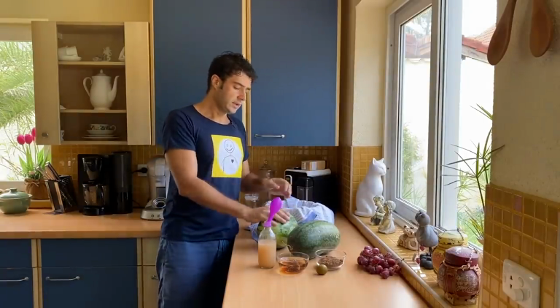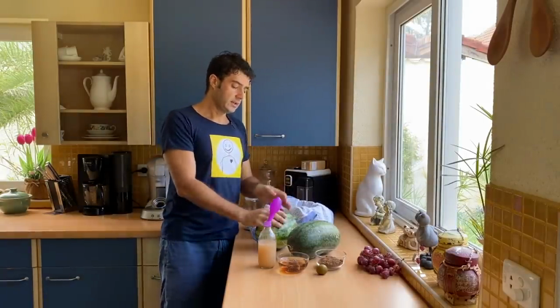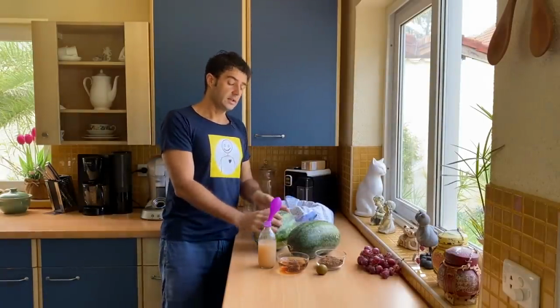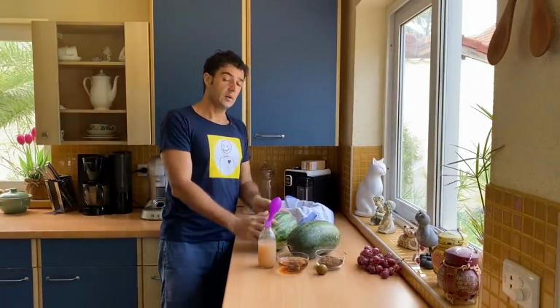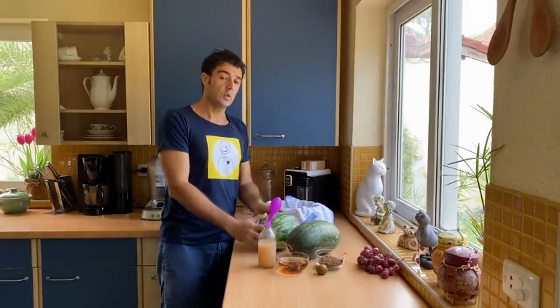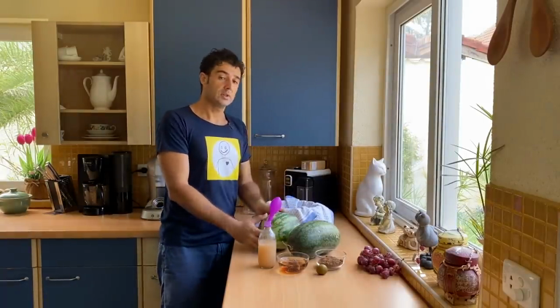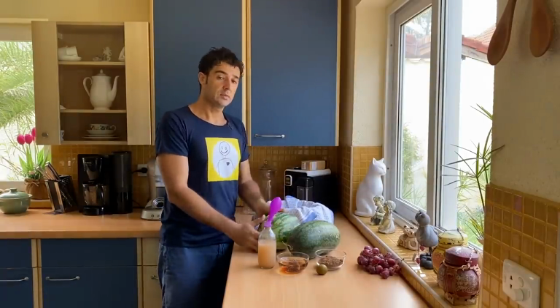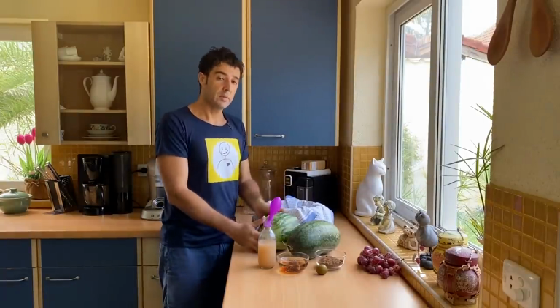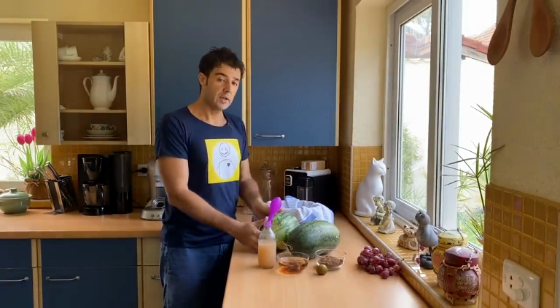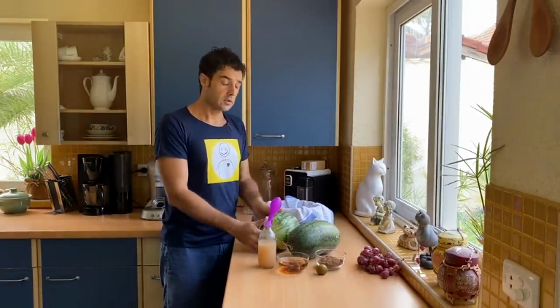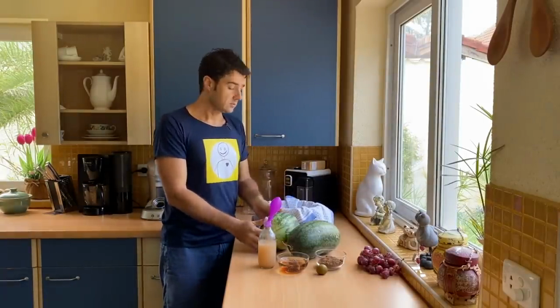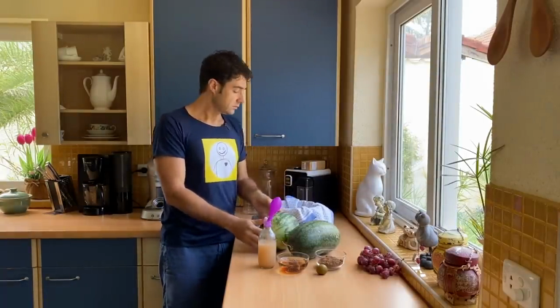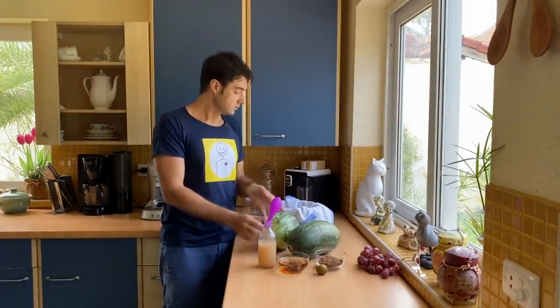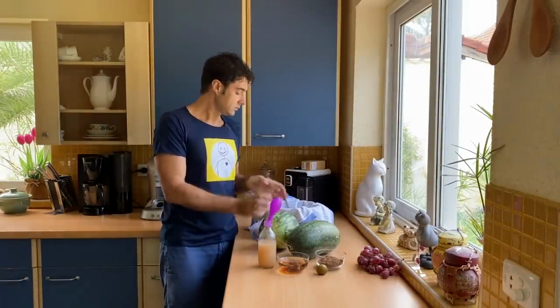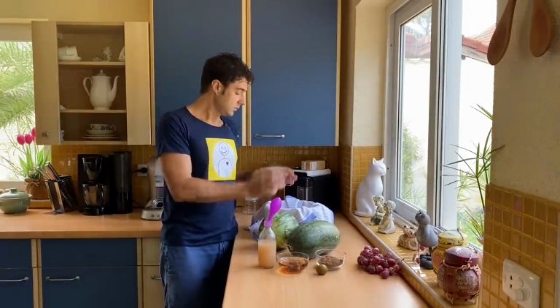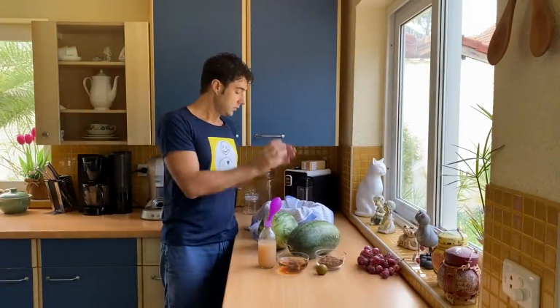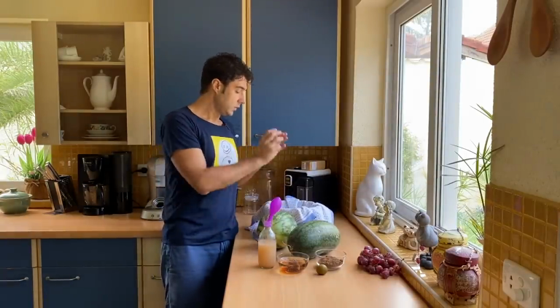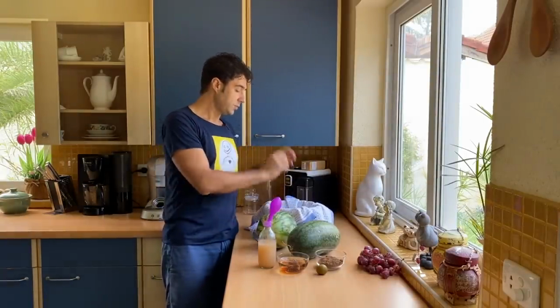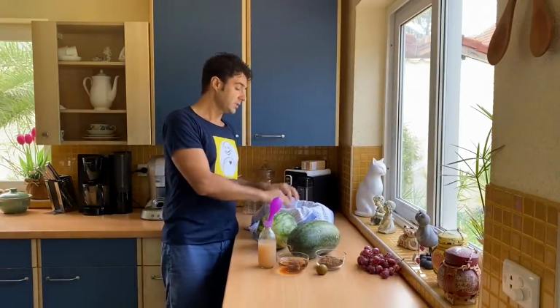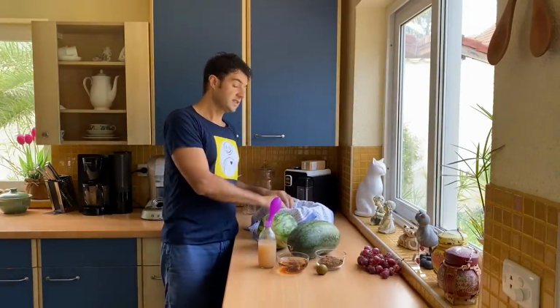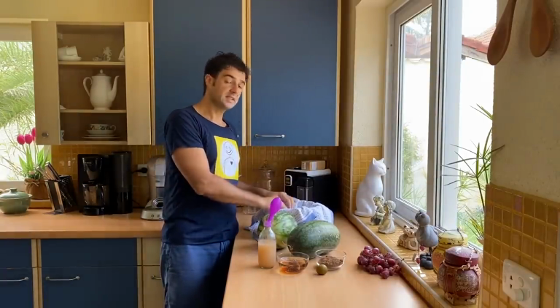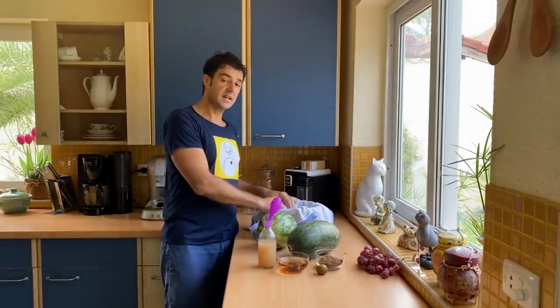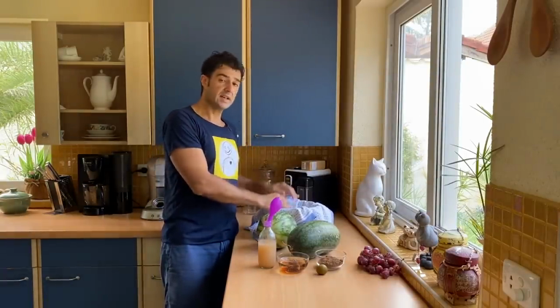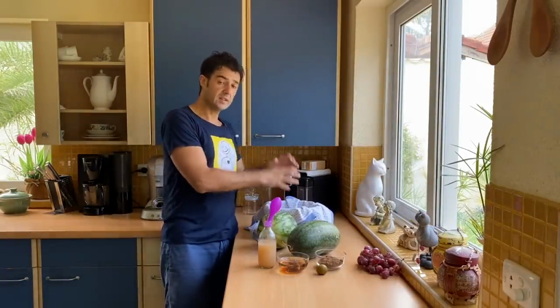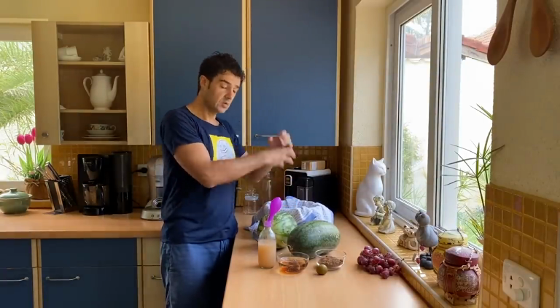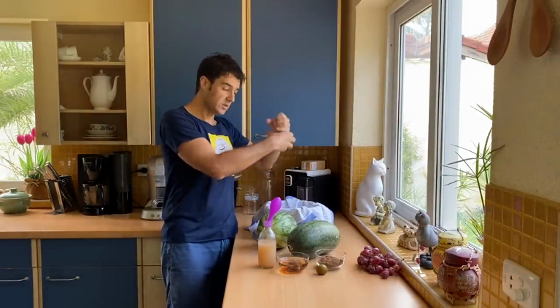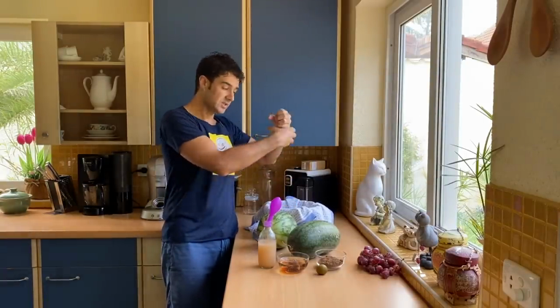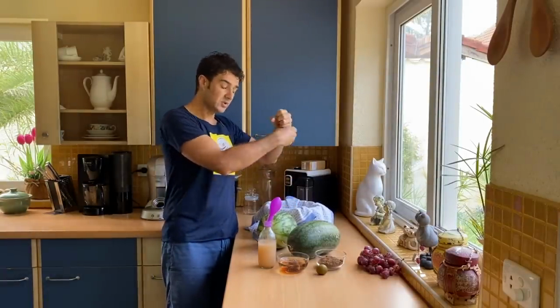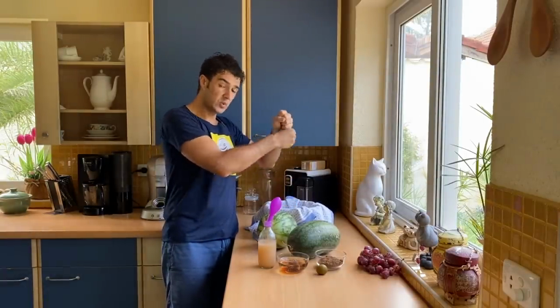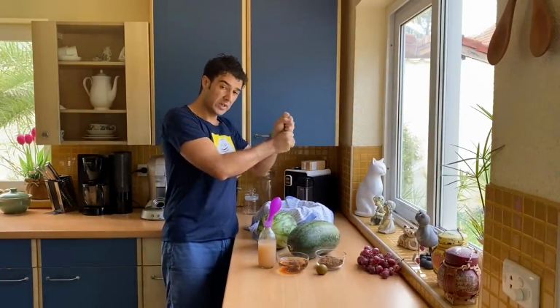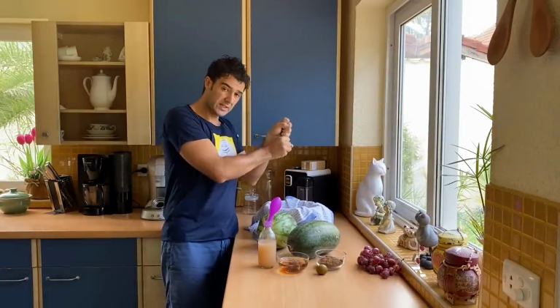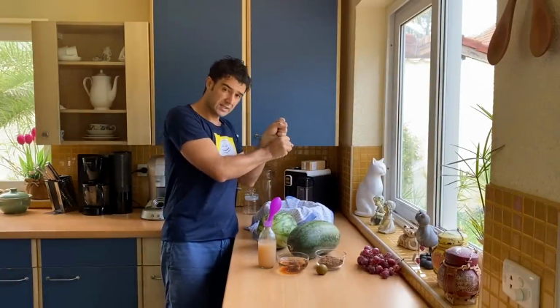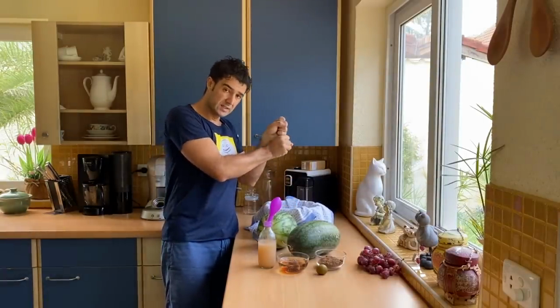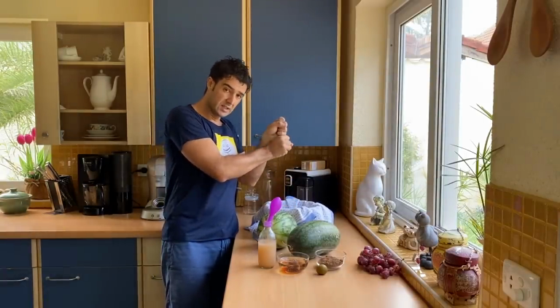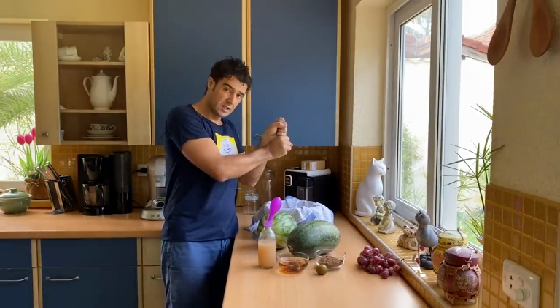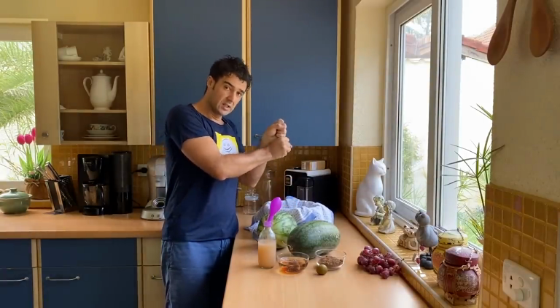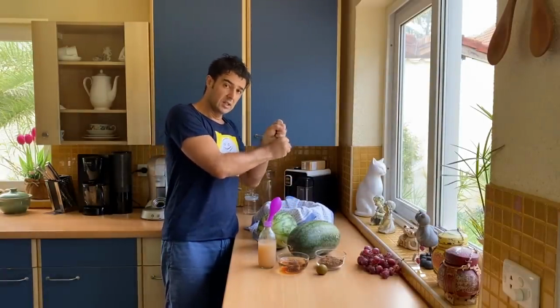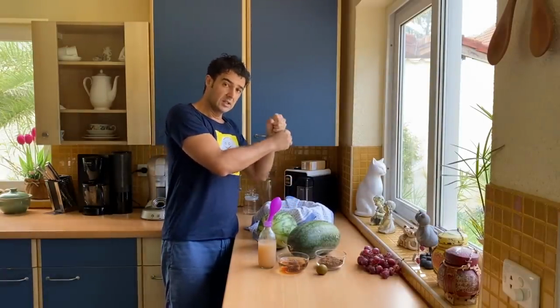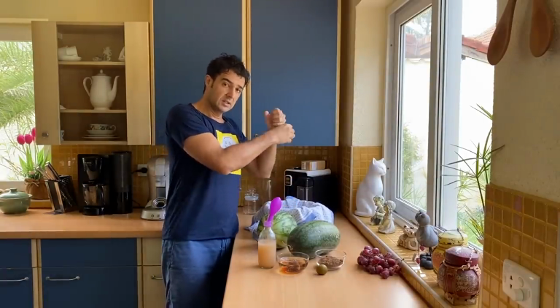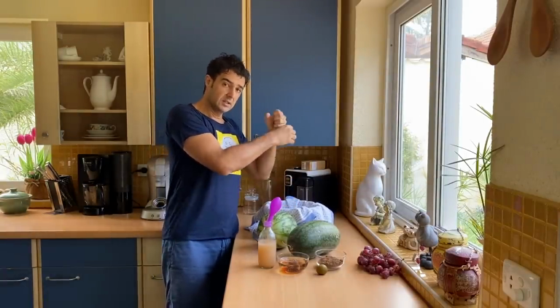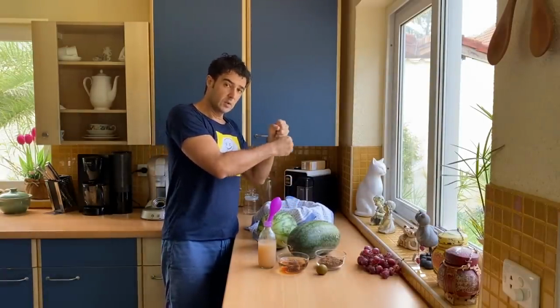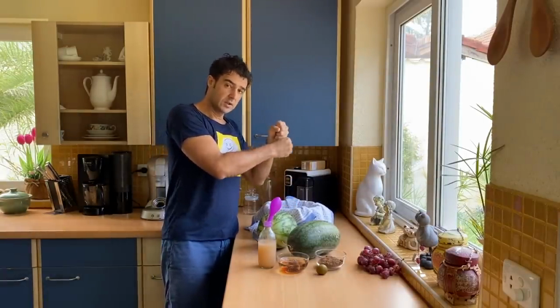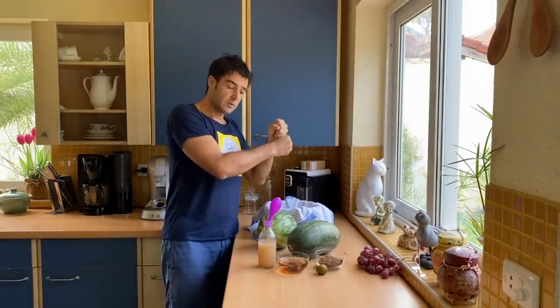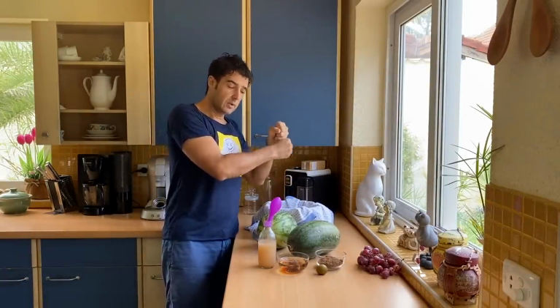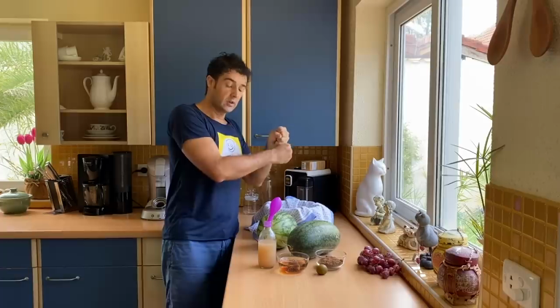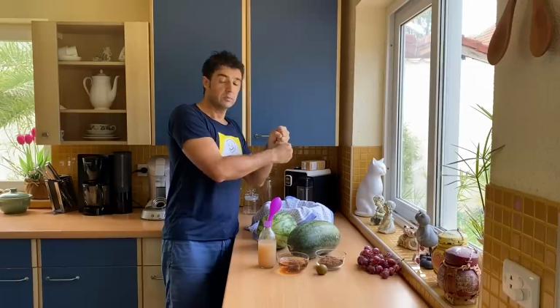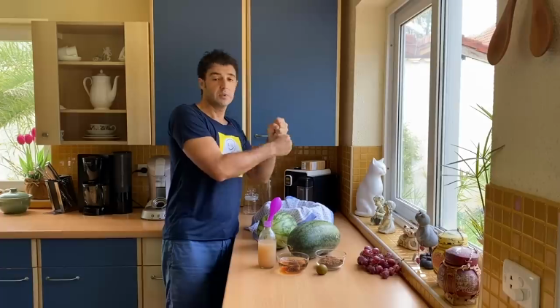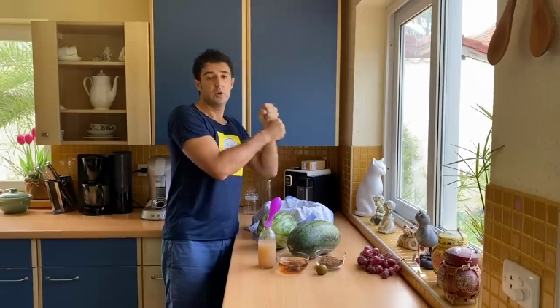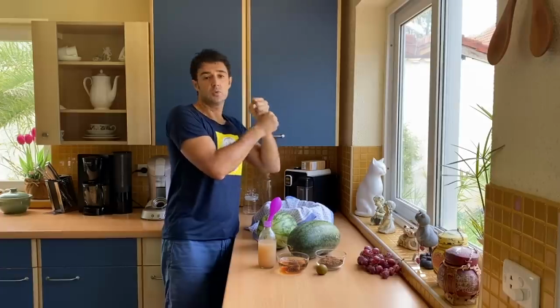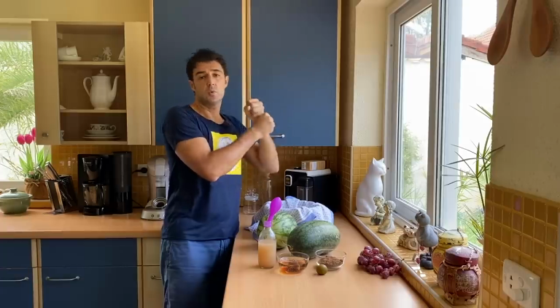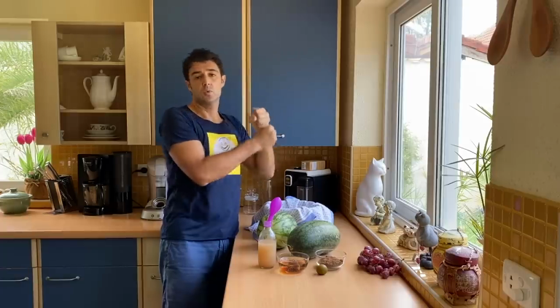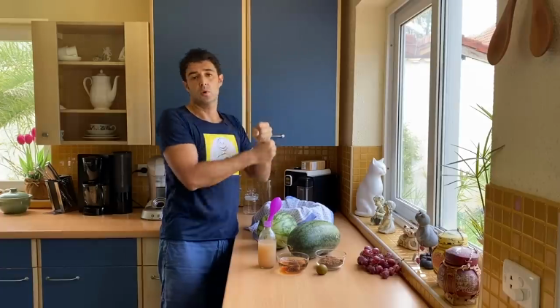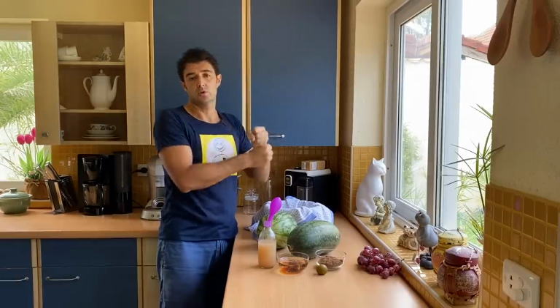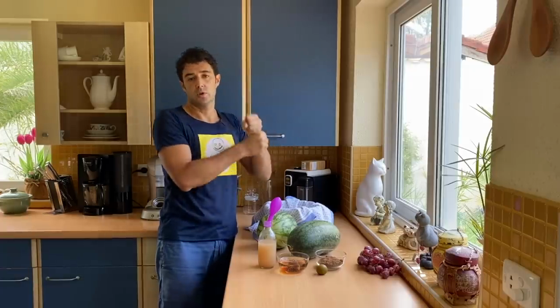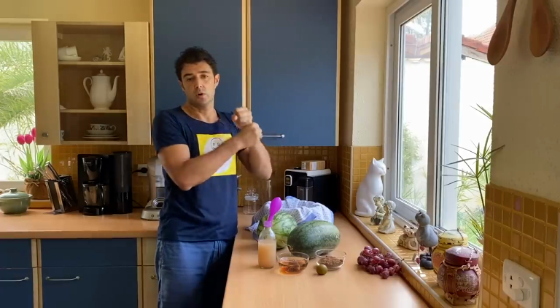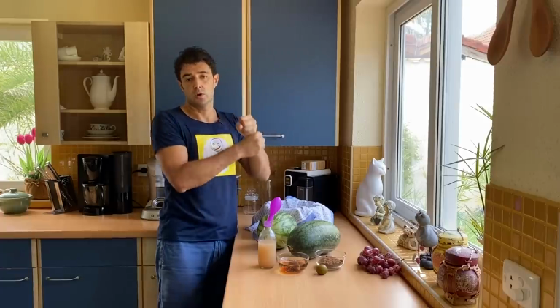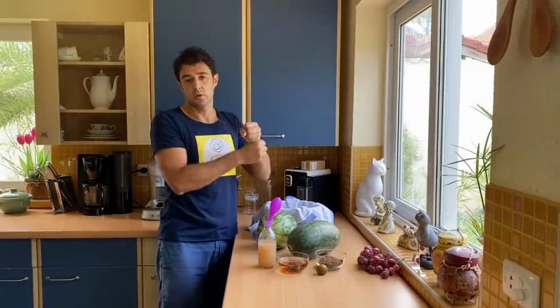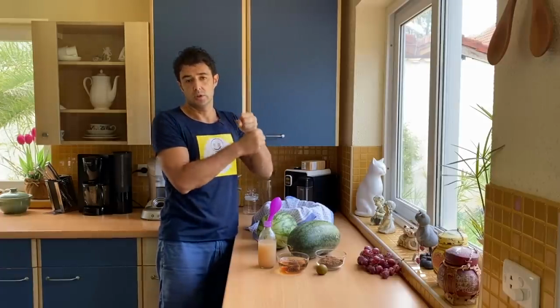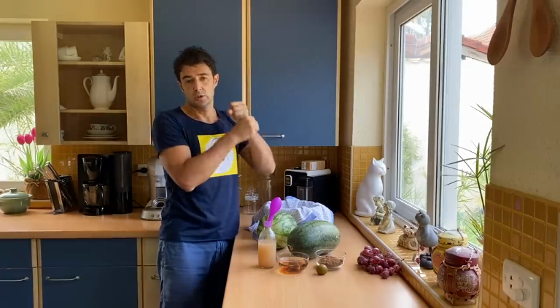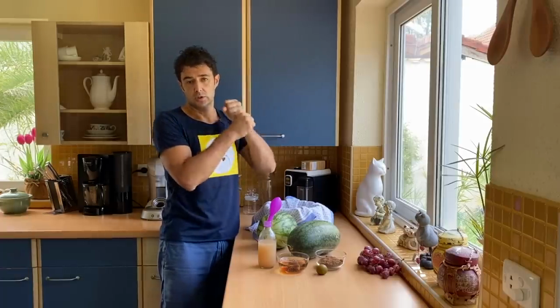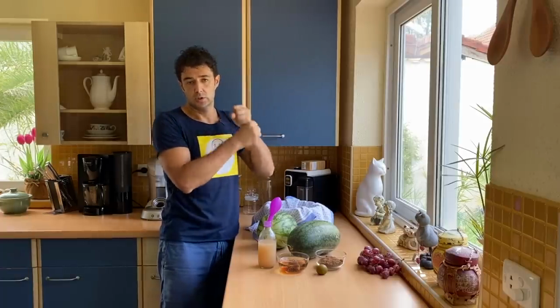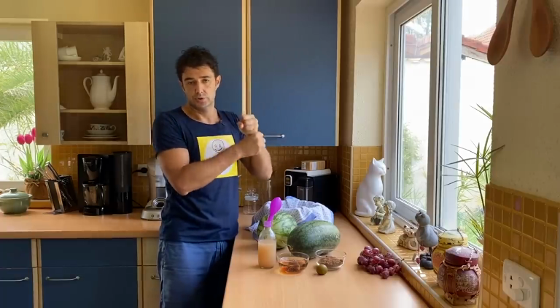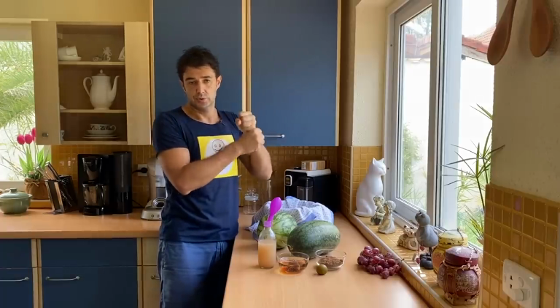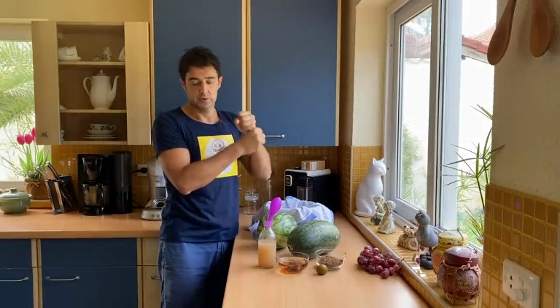We squeeze the watermelon because we want only the juice.